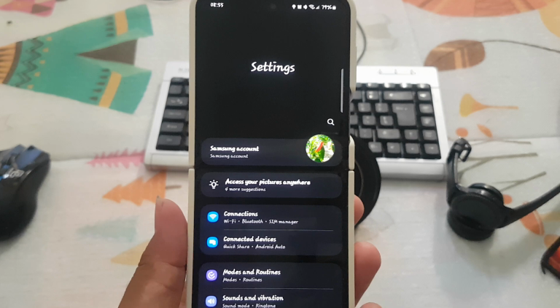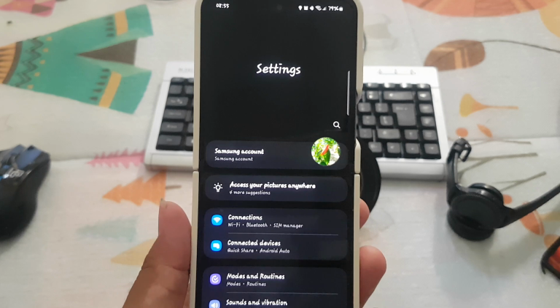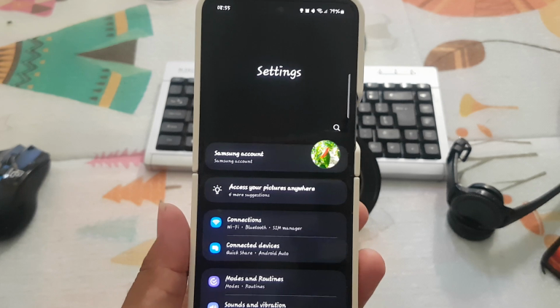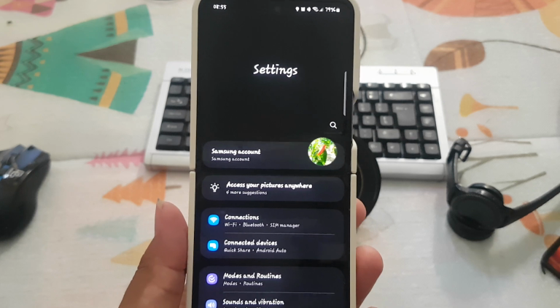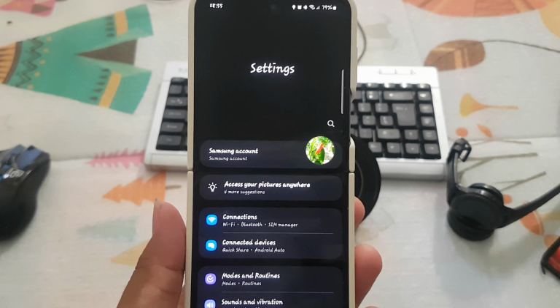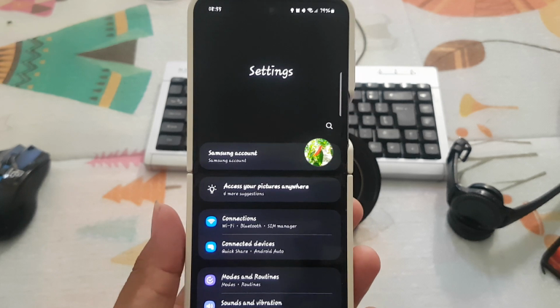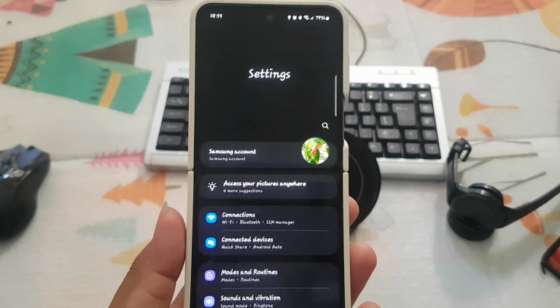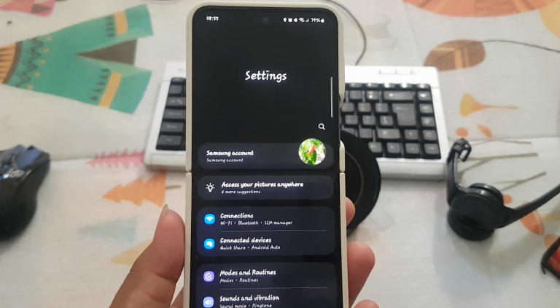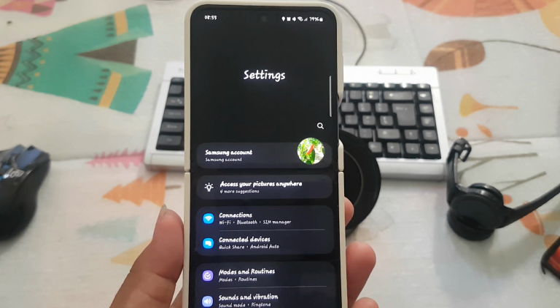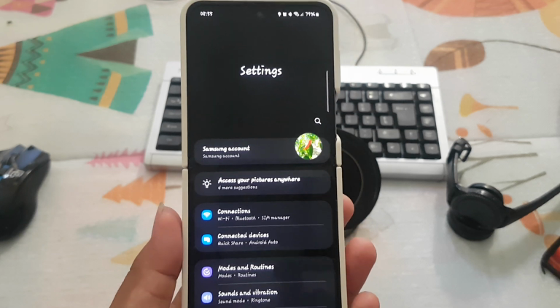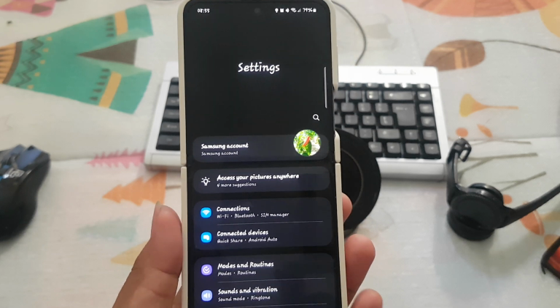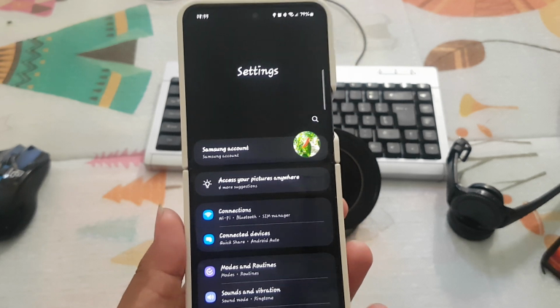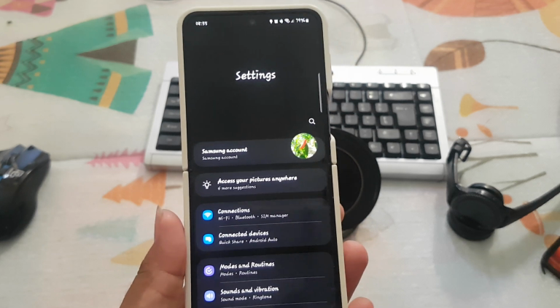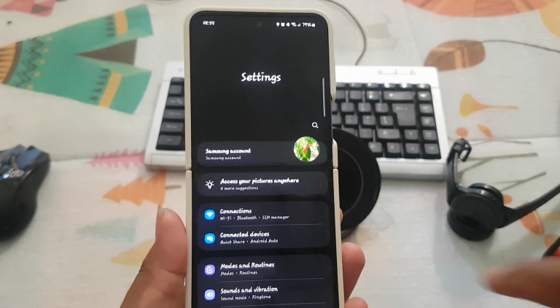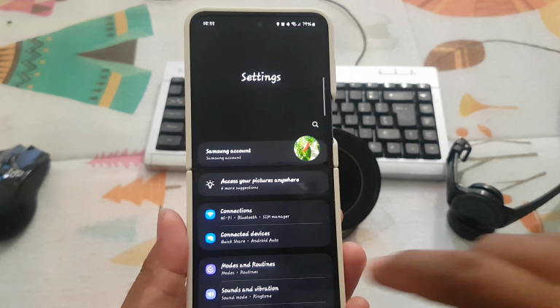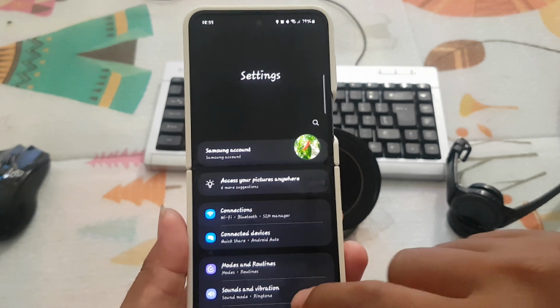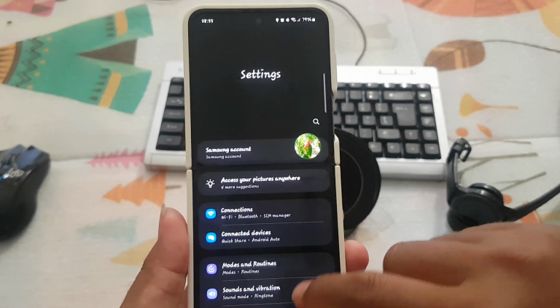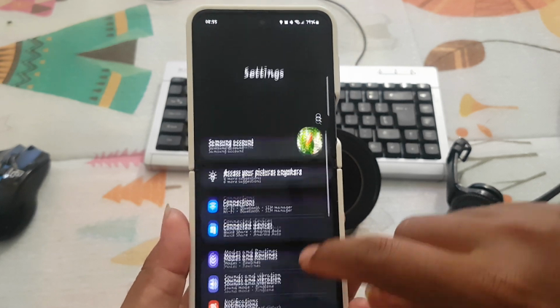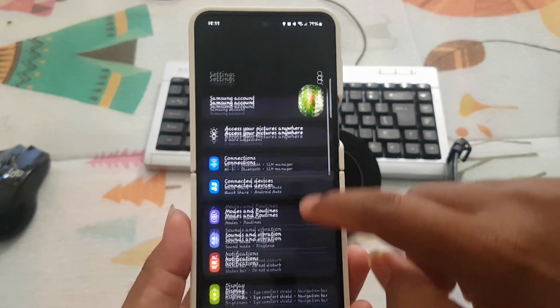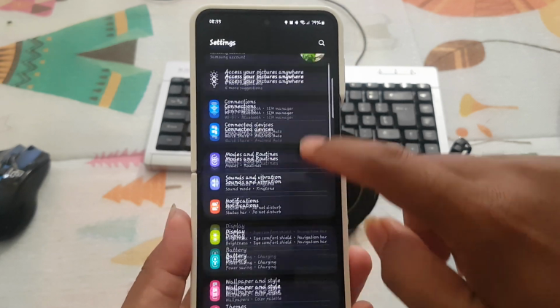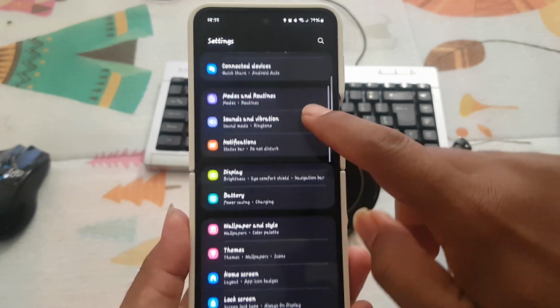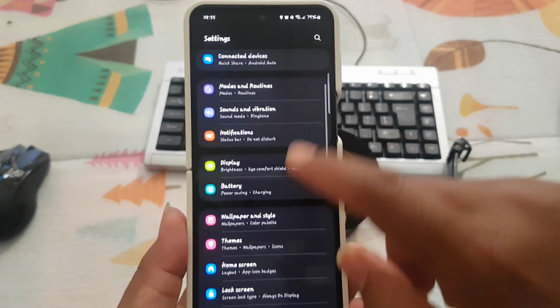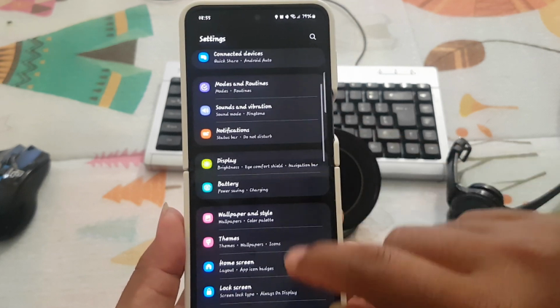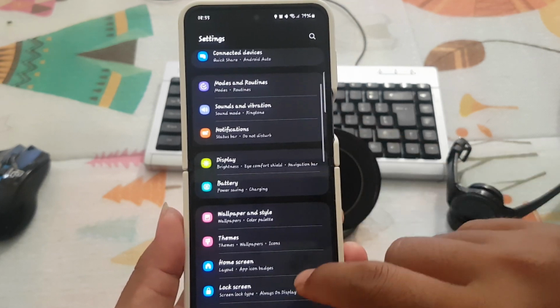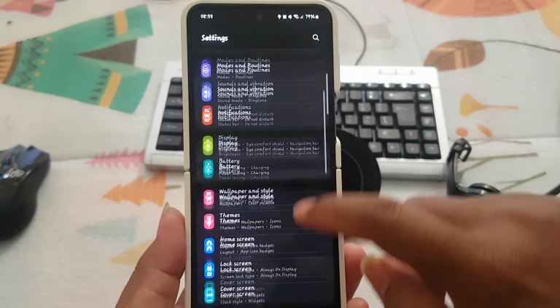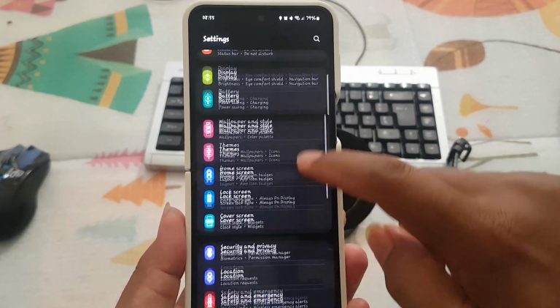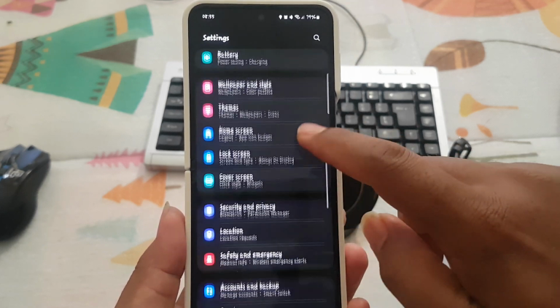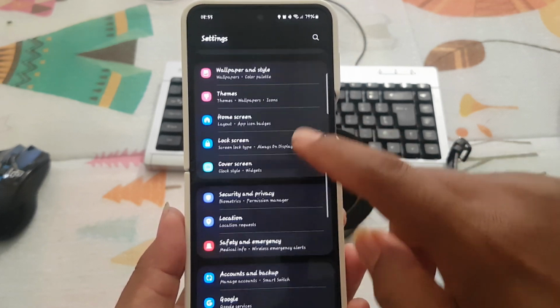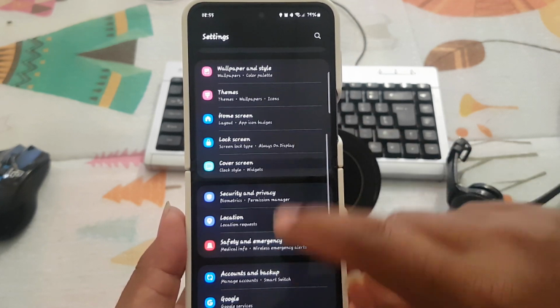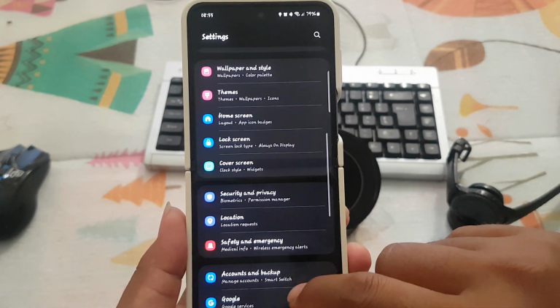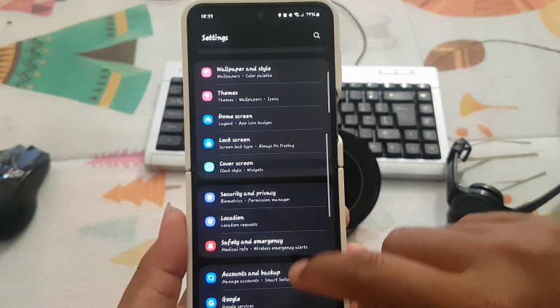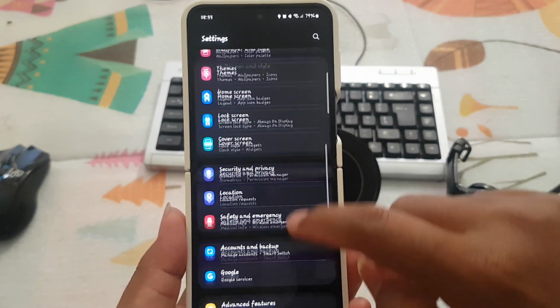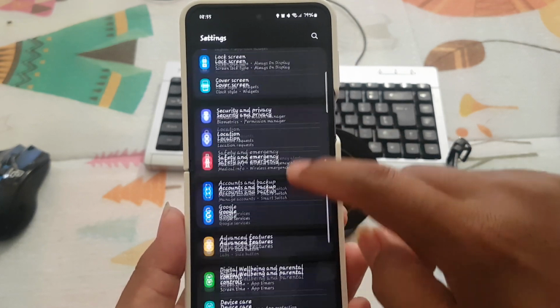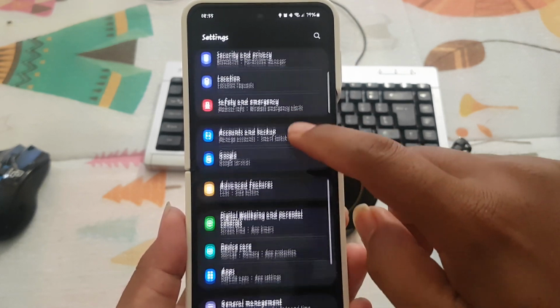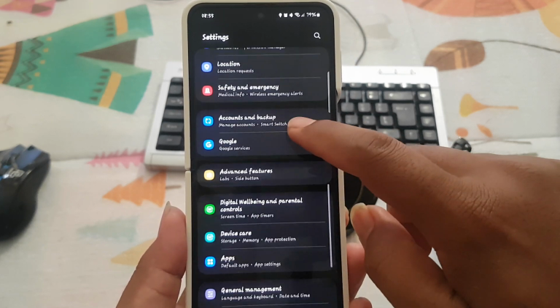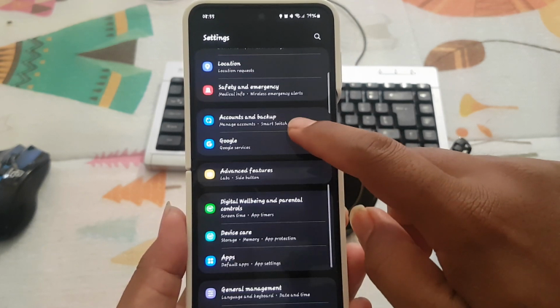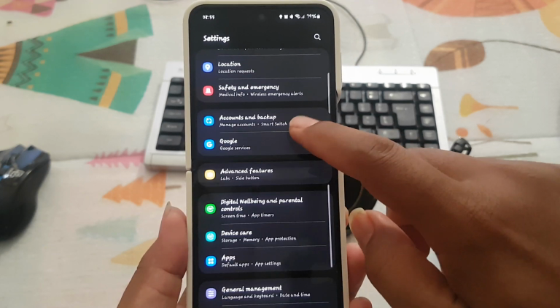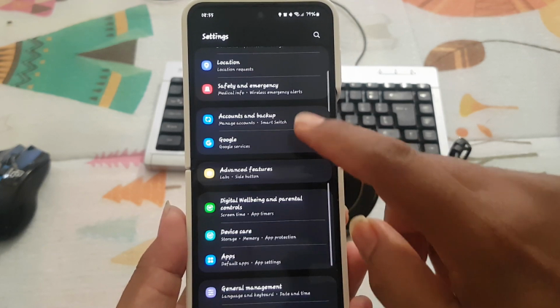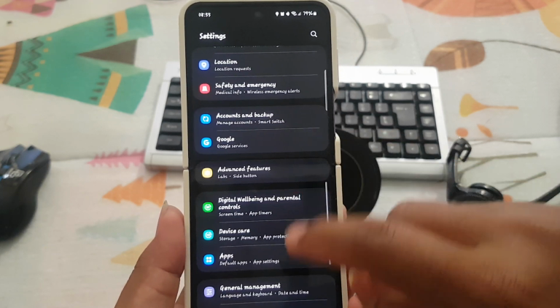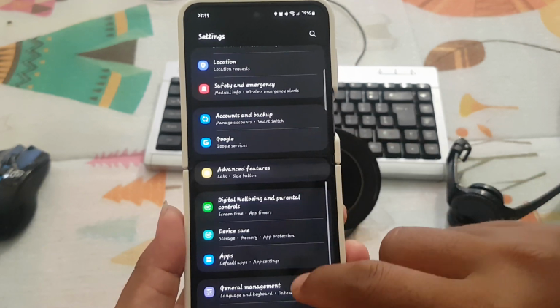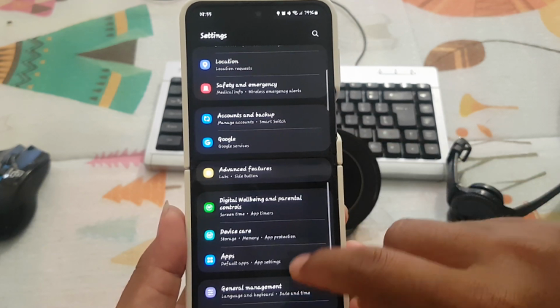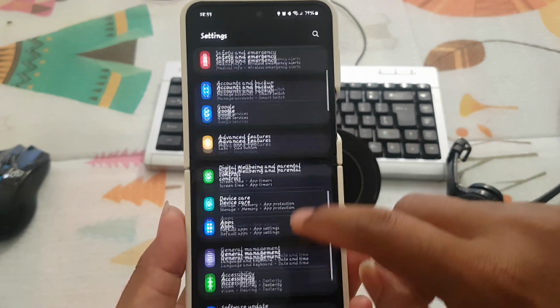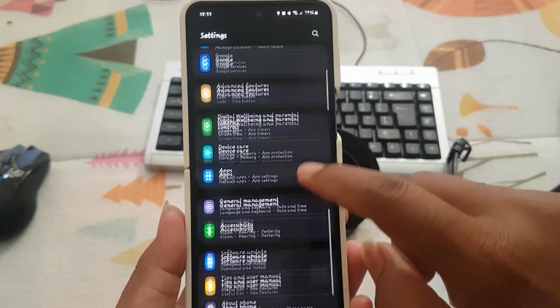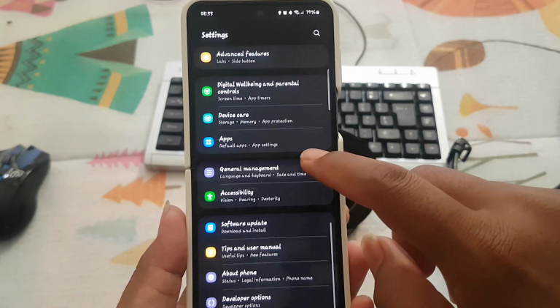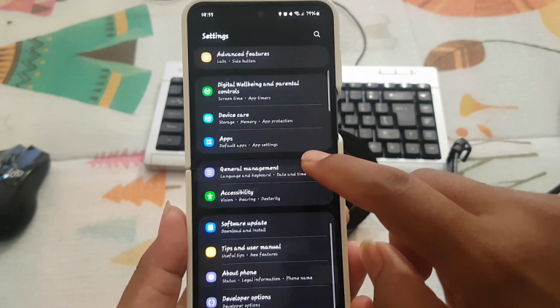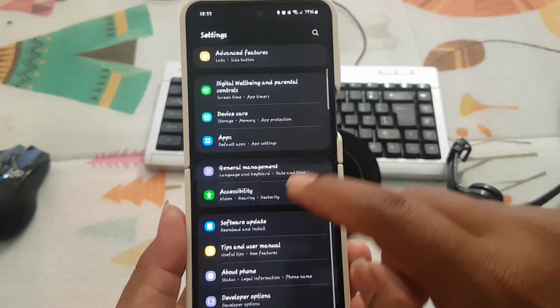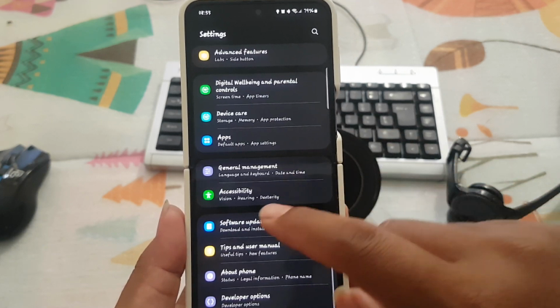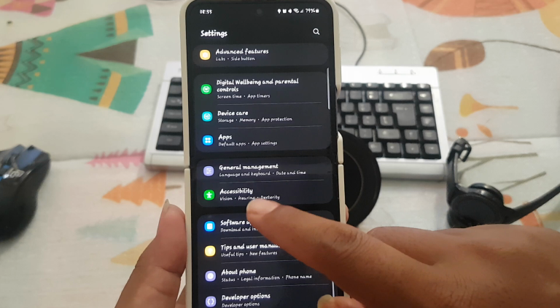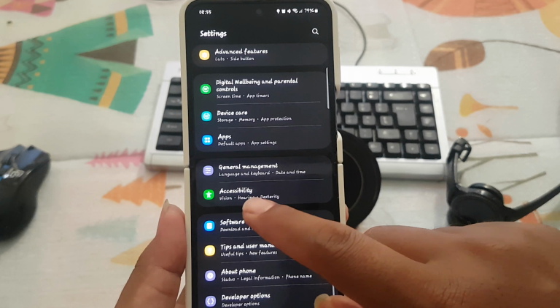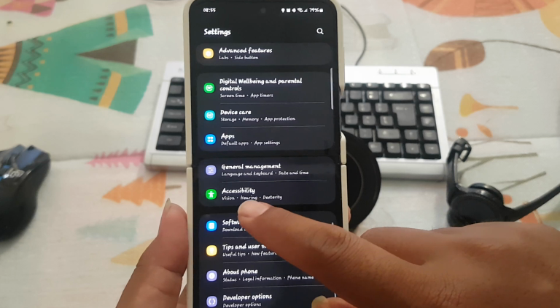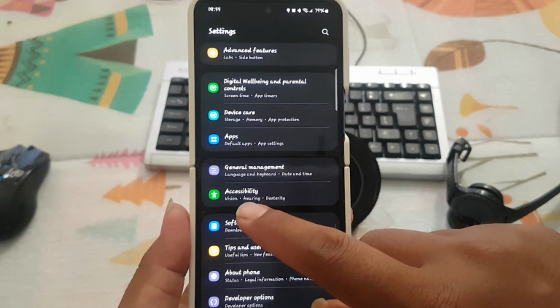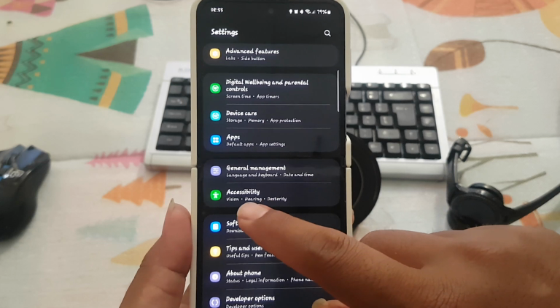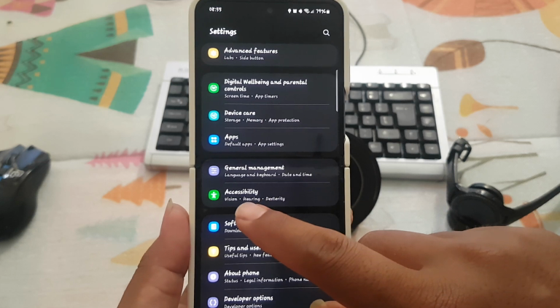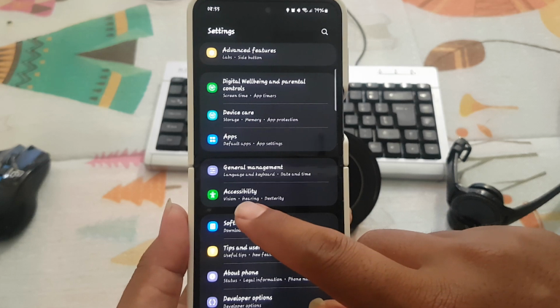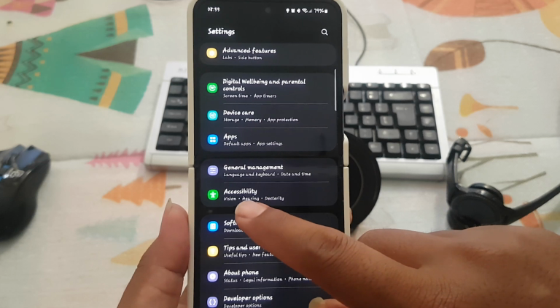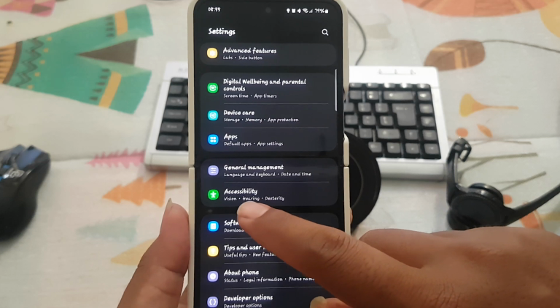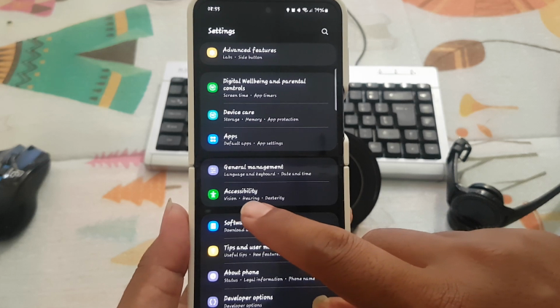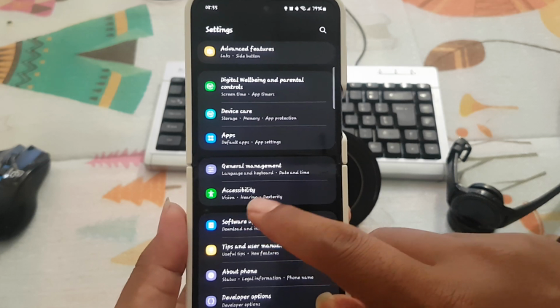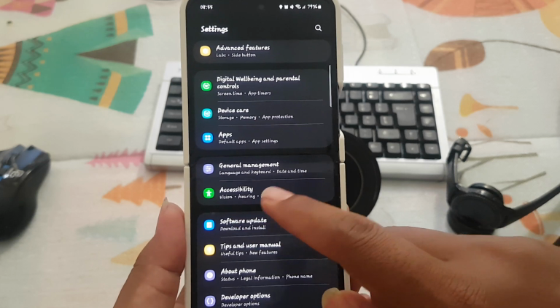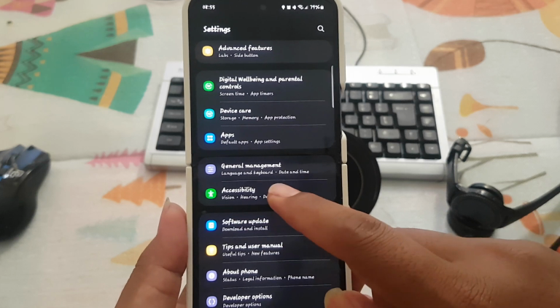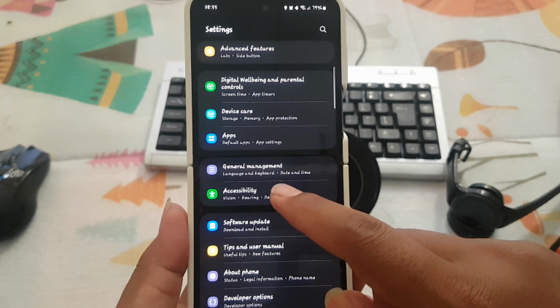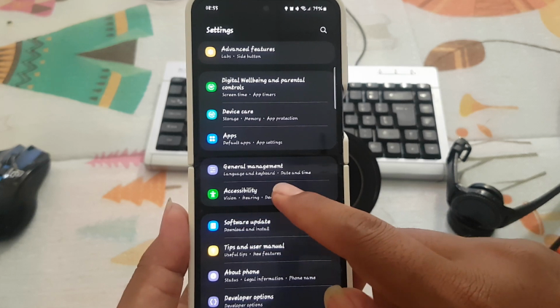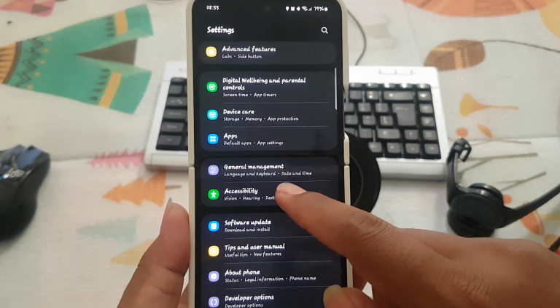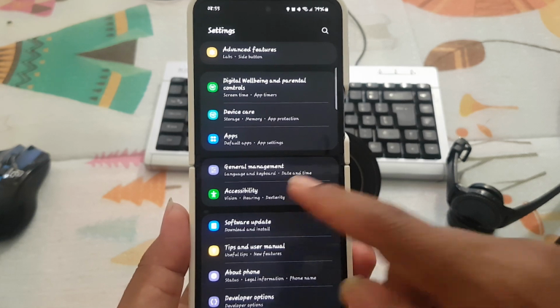Scroll down the Settings screen to find Accessibility, then tap Accessibility.